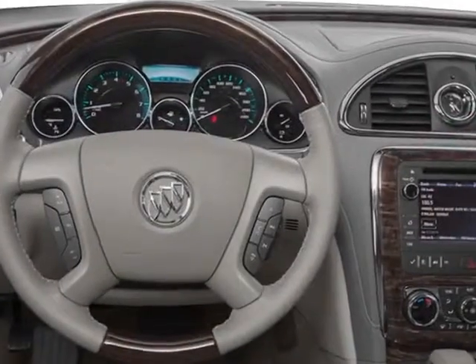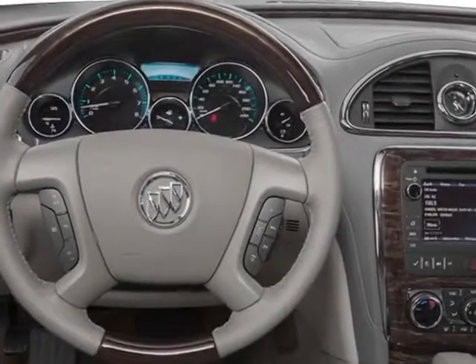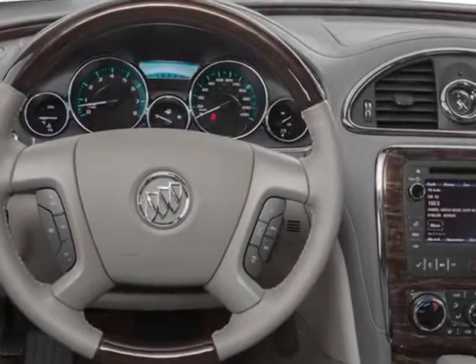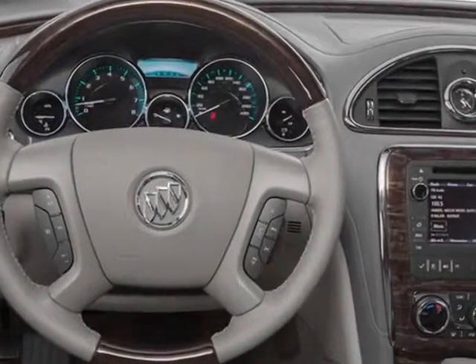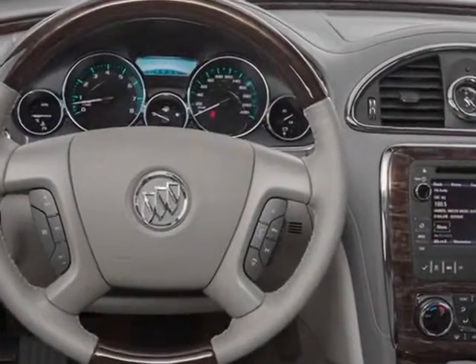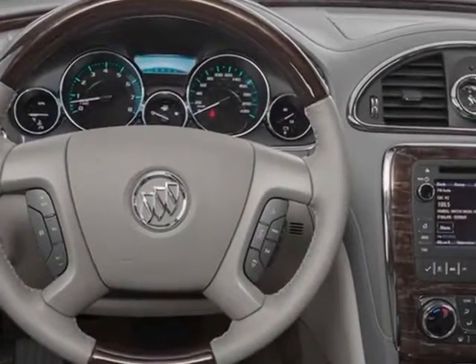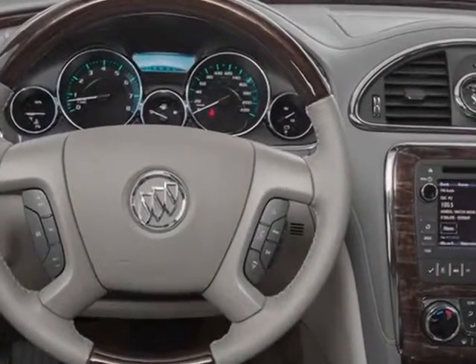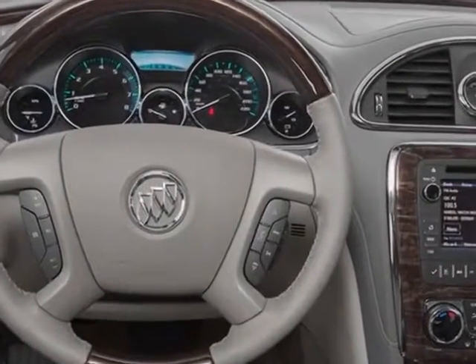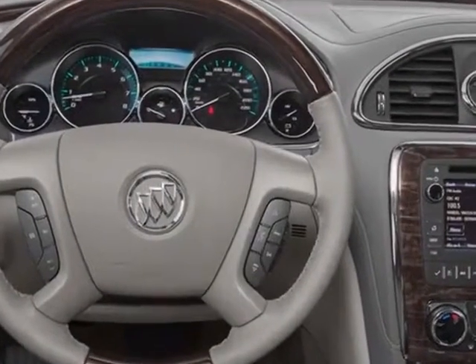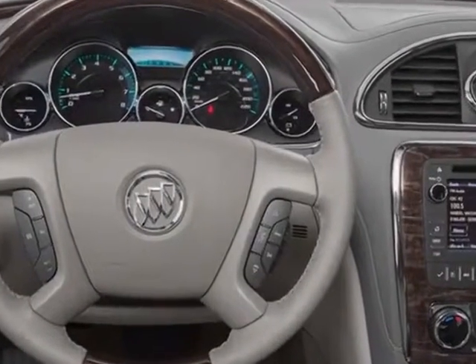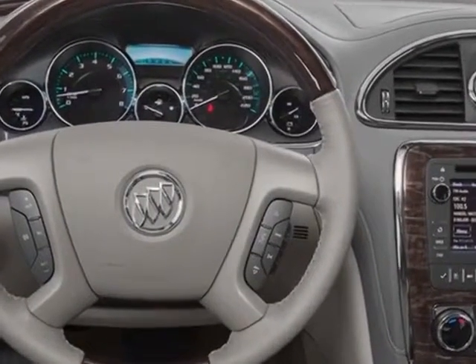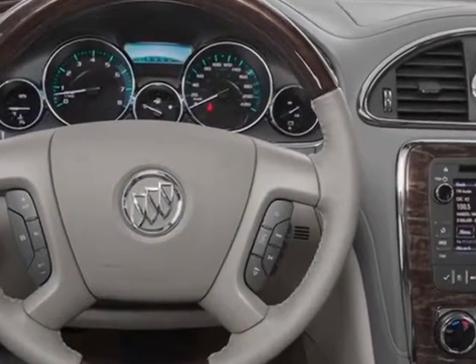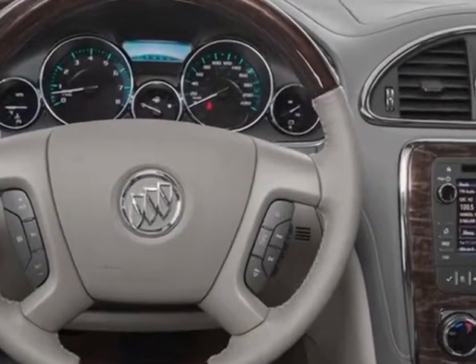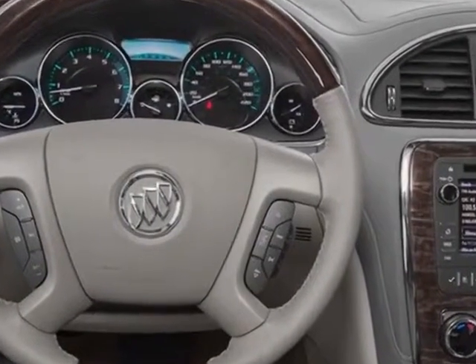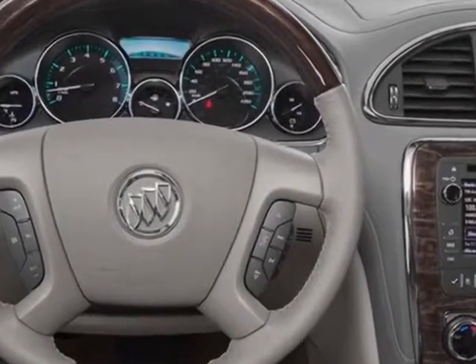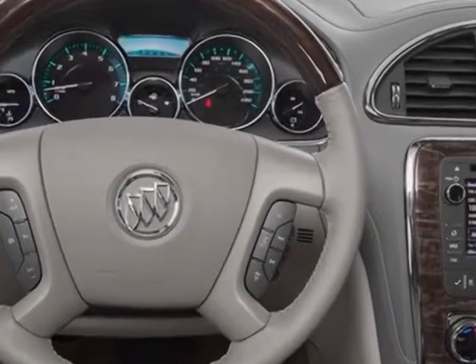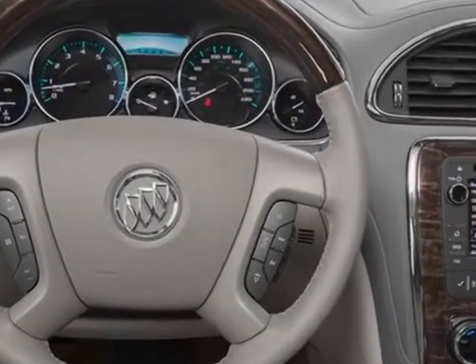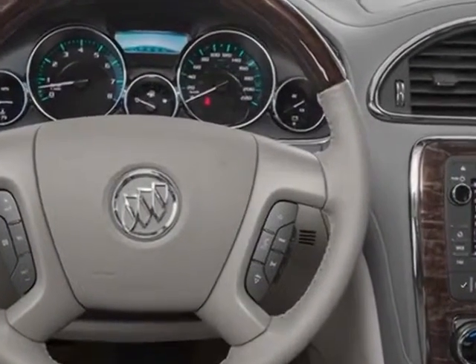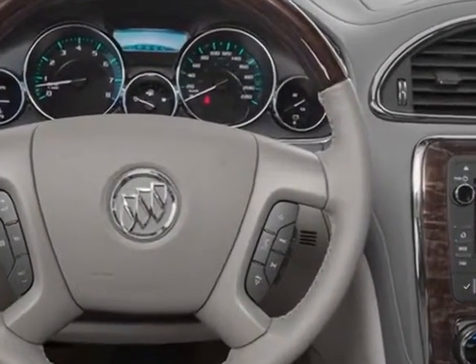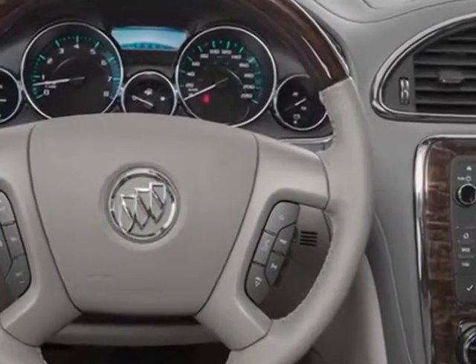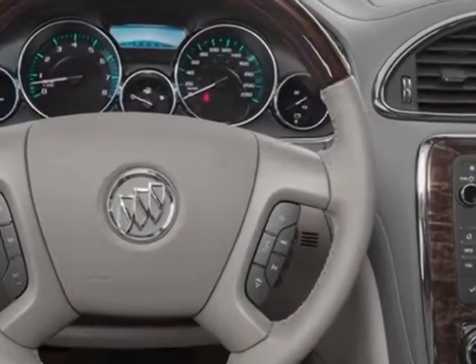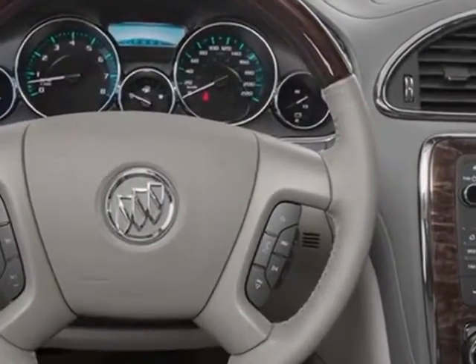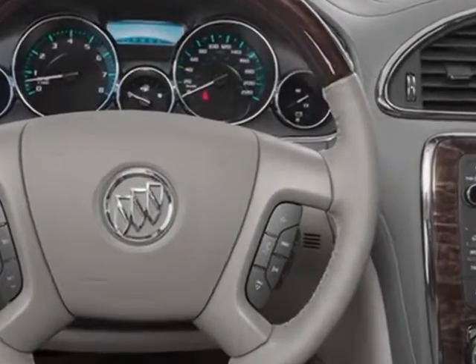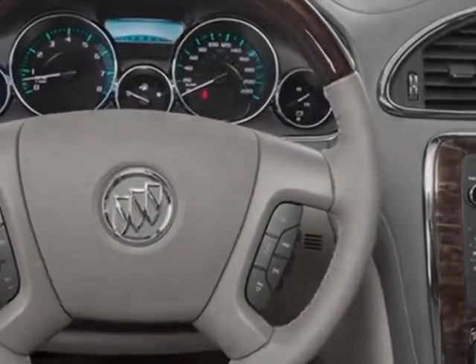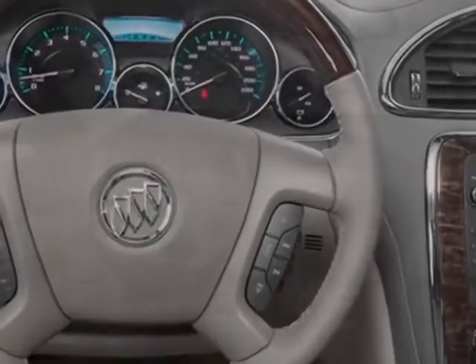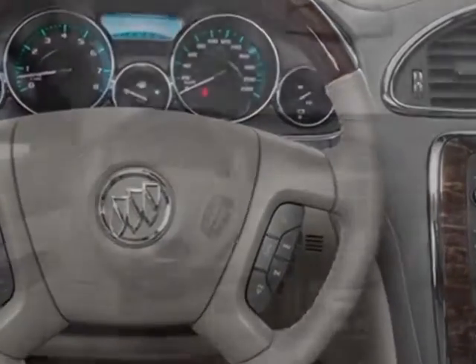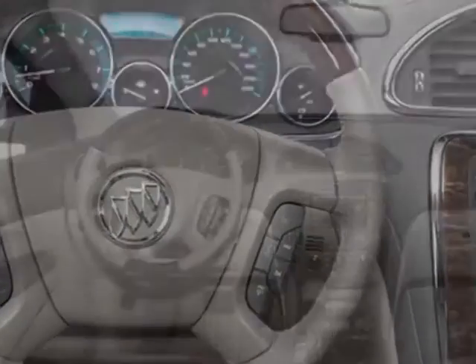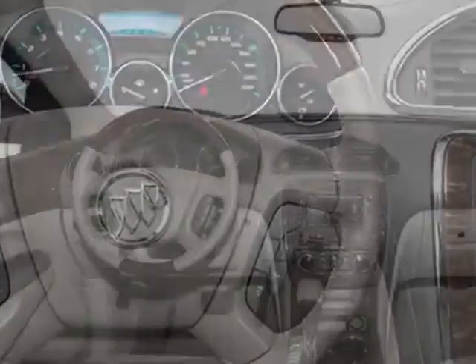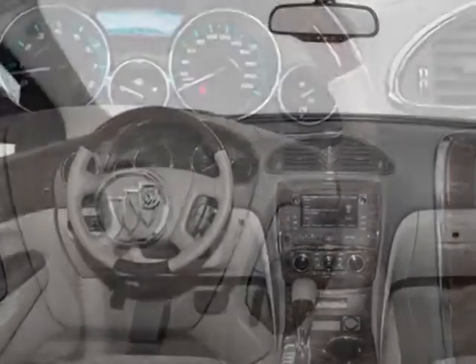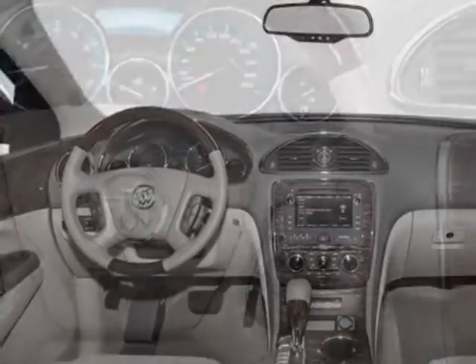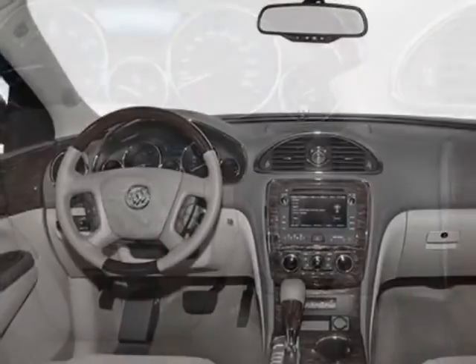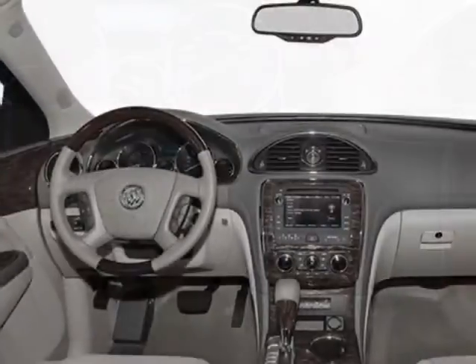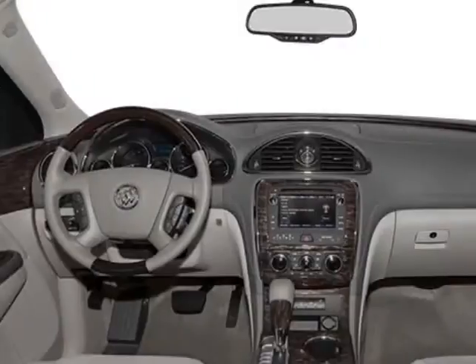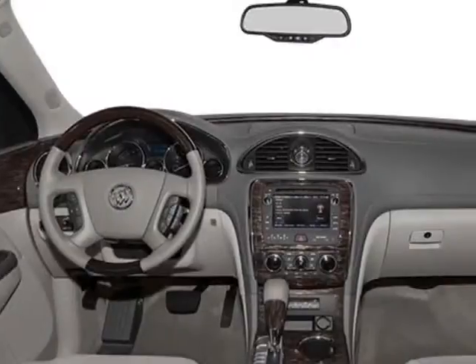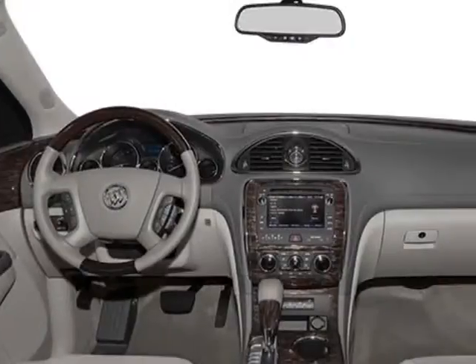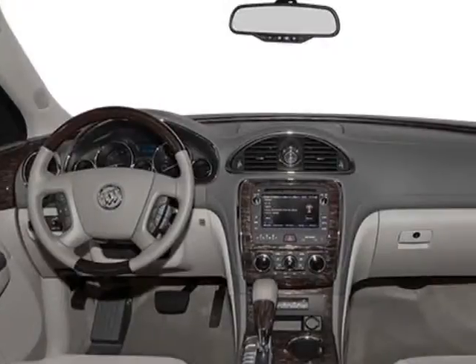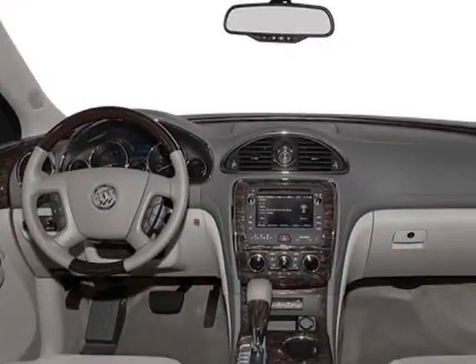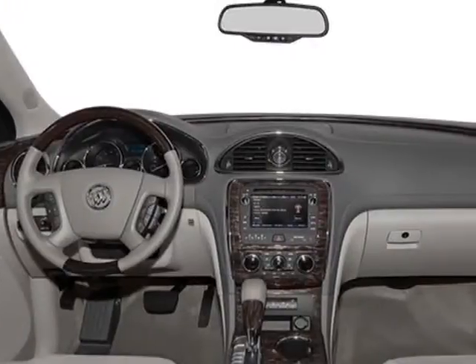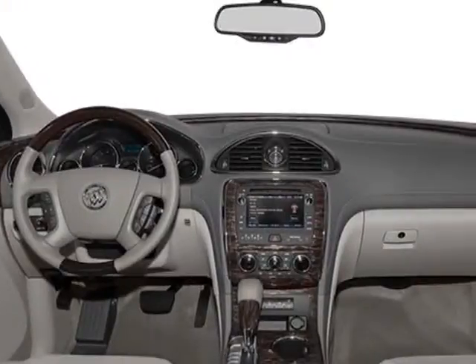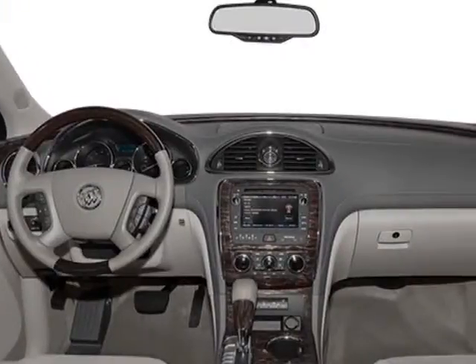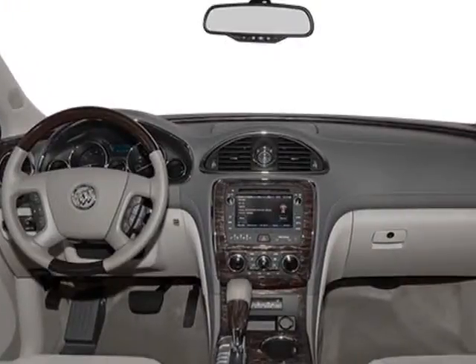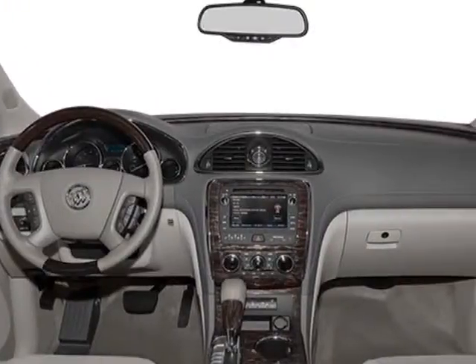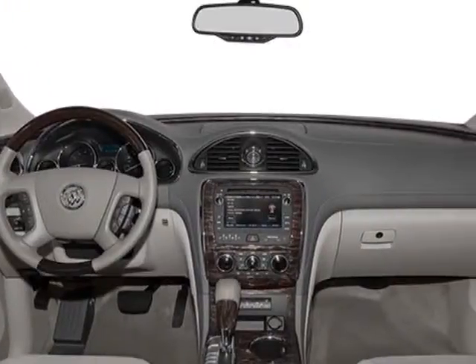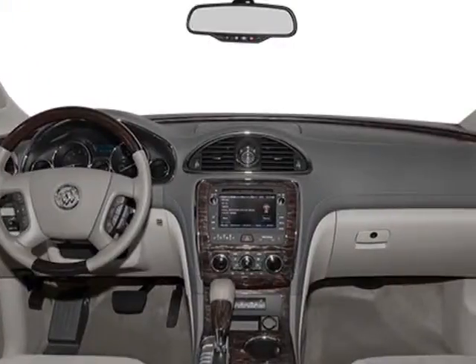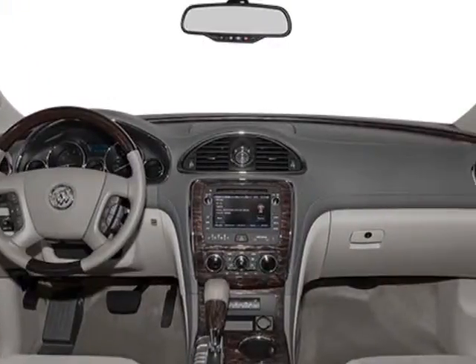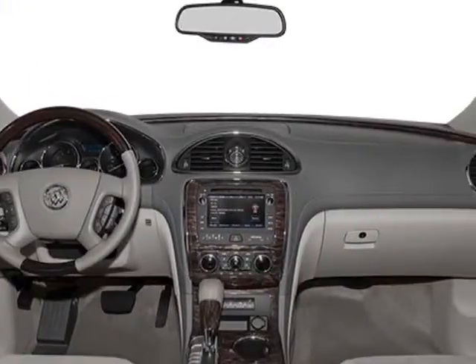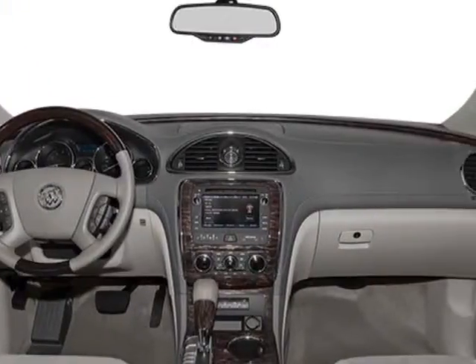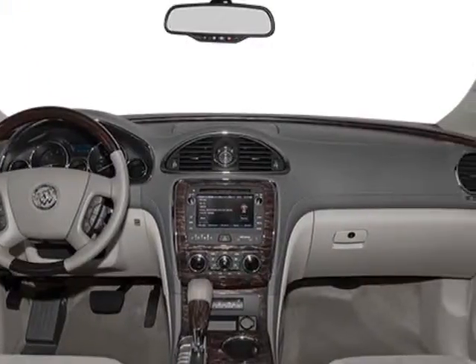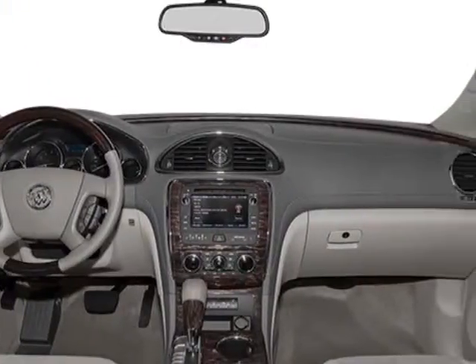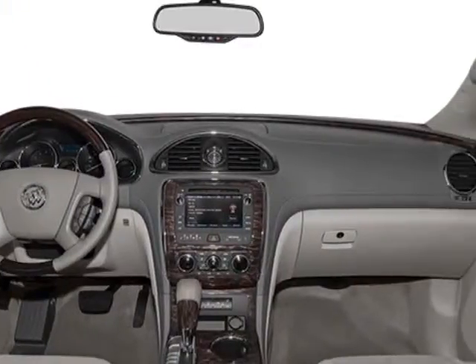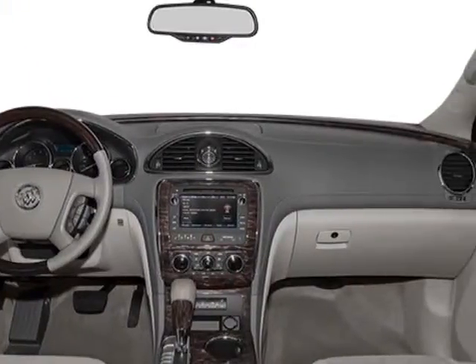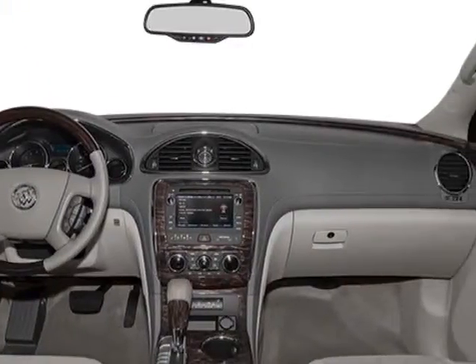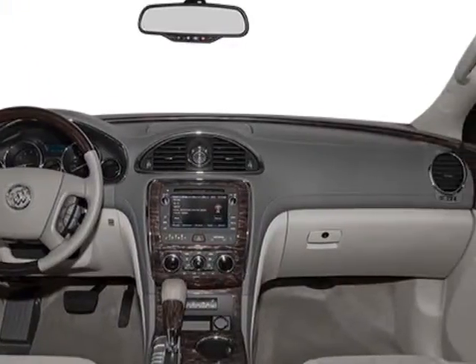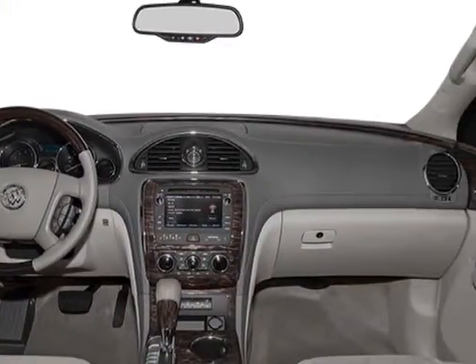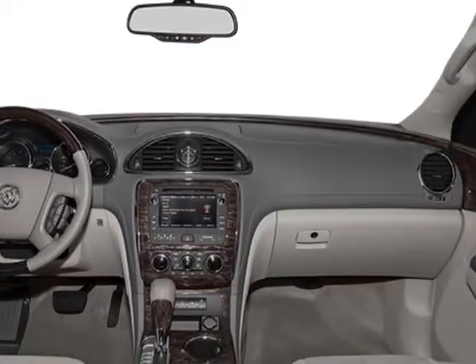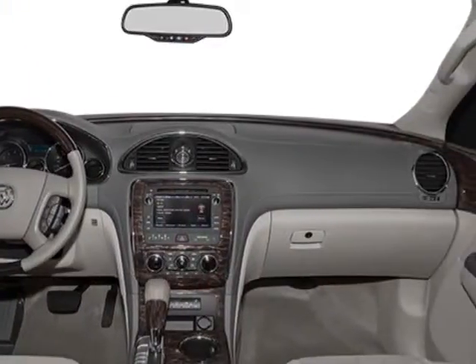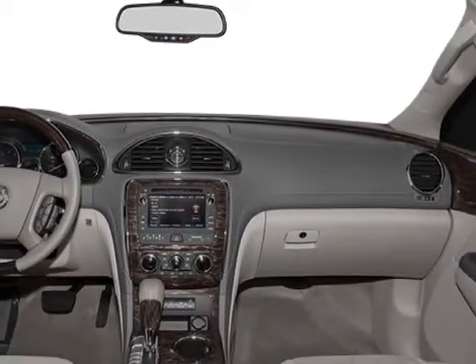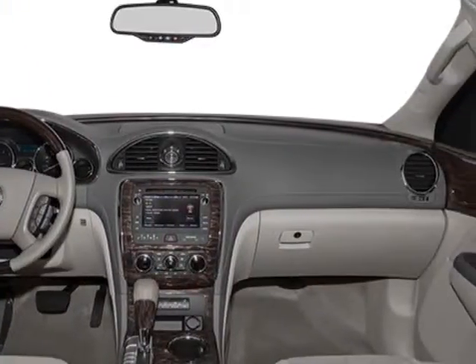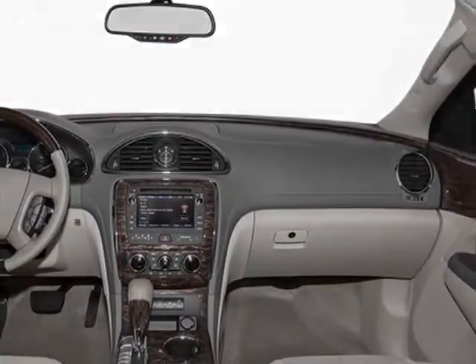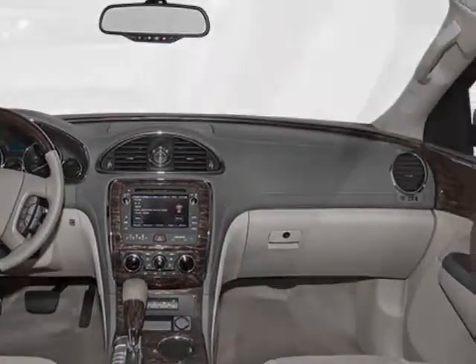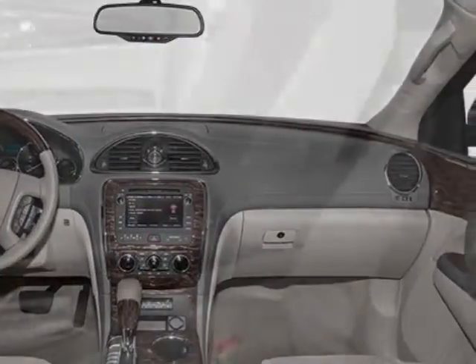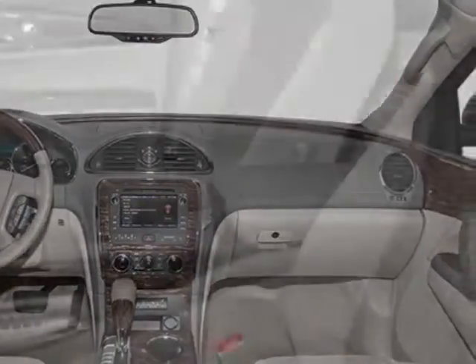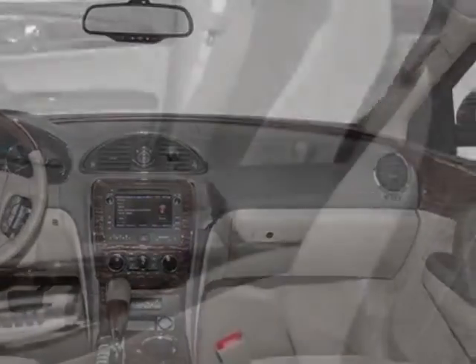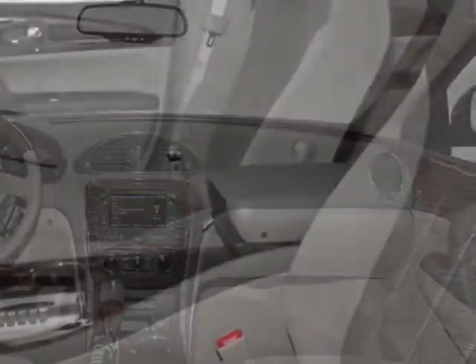Additional options for this vehicle include power mirrors, steering wheel radio controls, climate control, and passenger airbag.